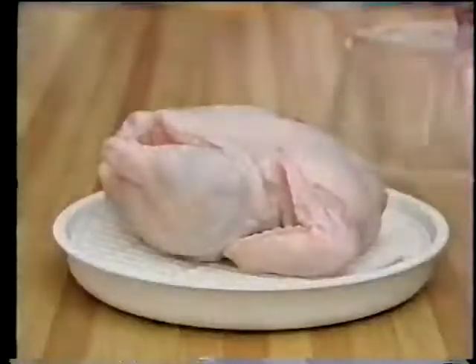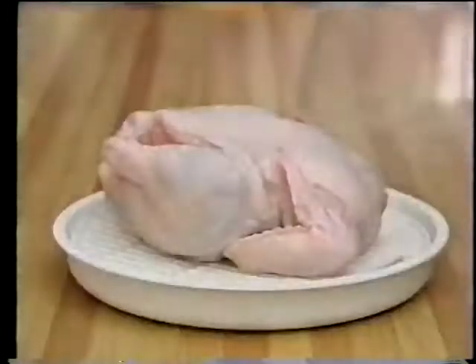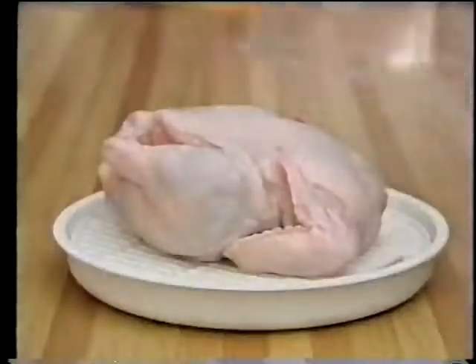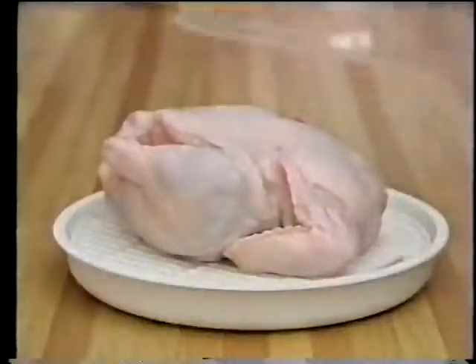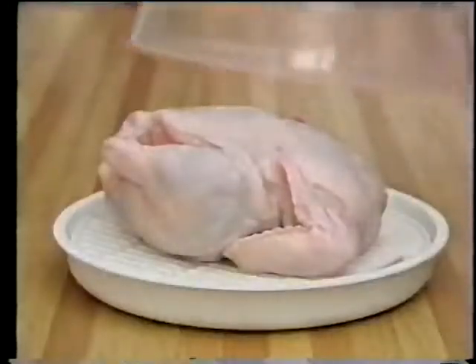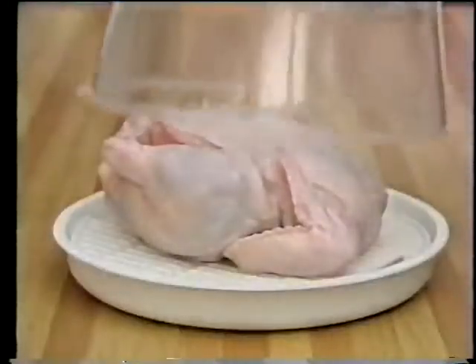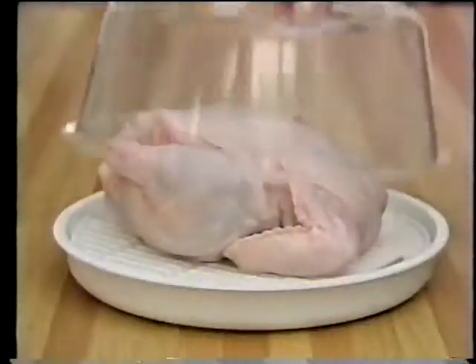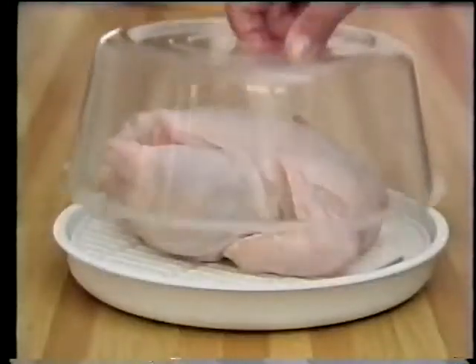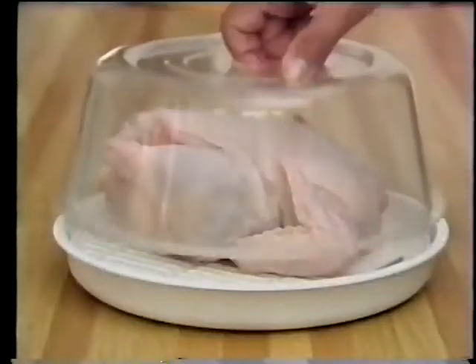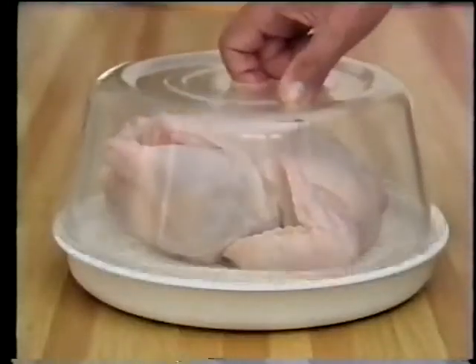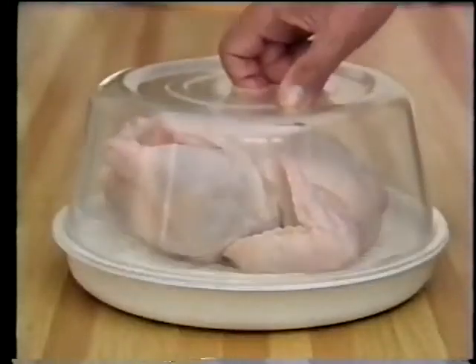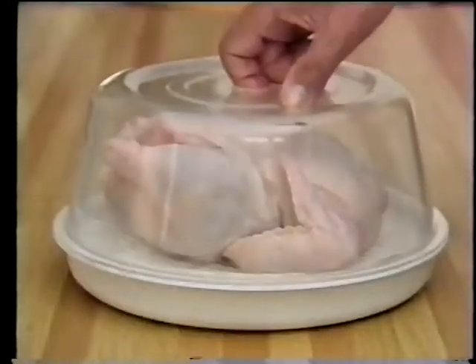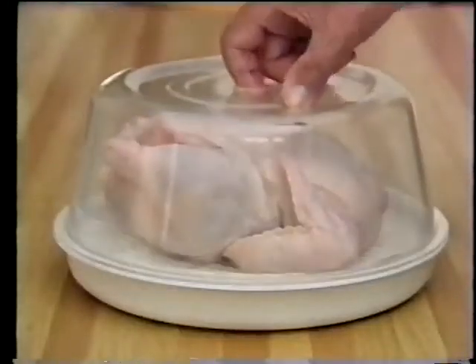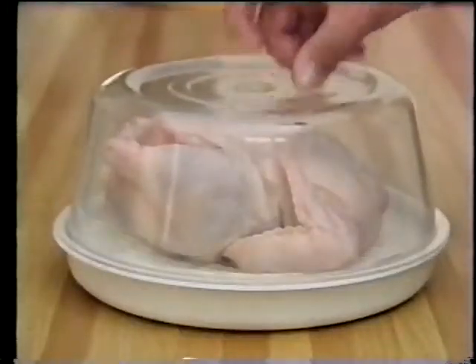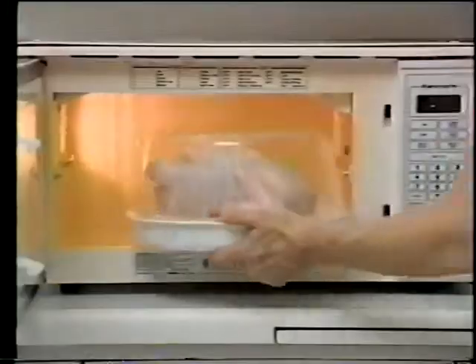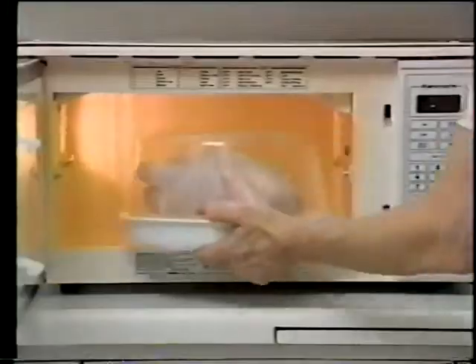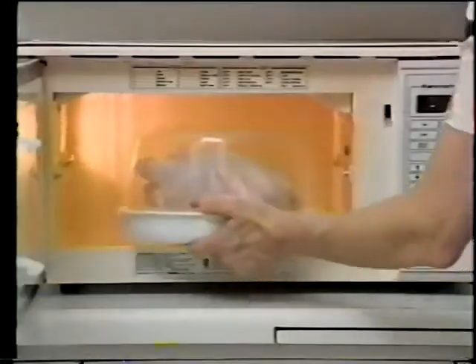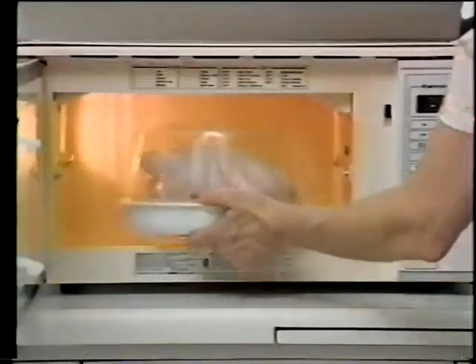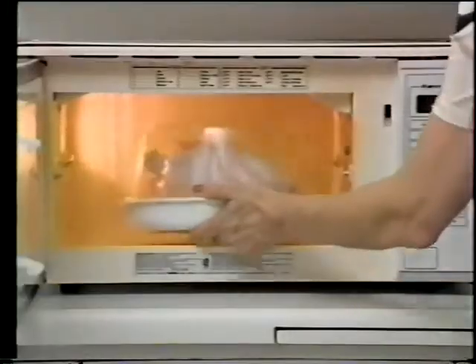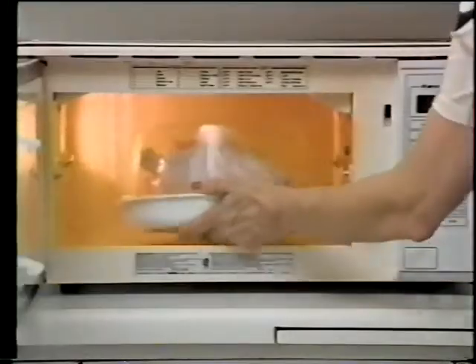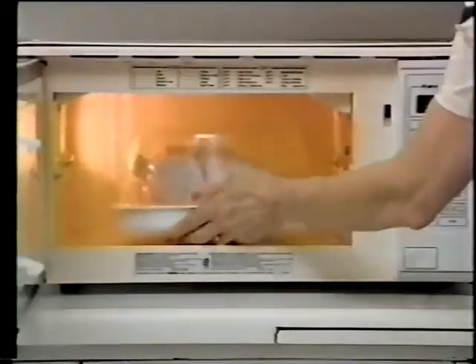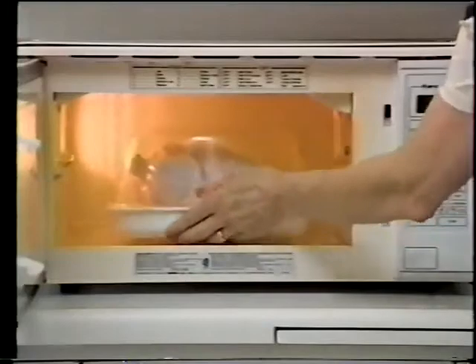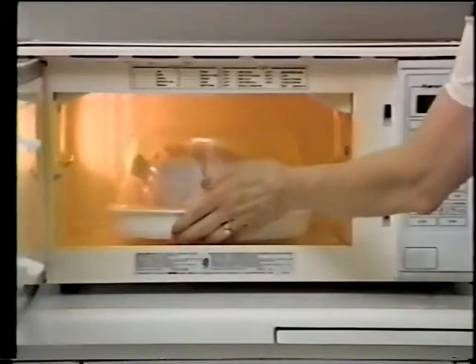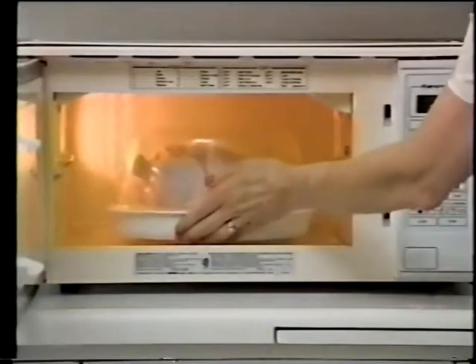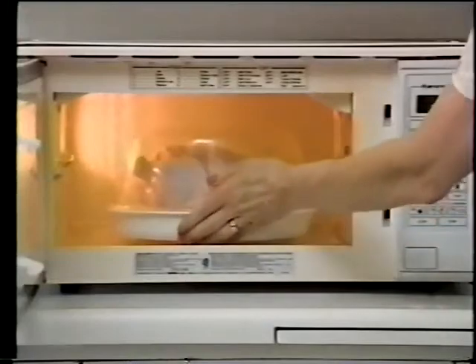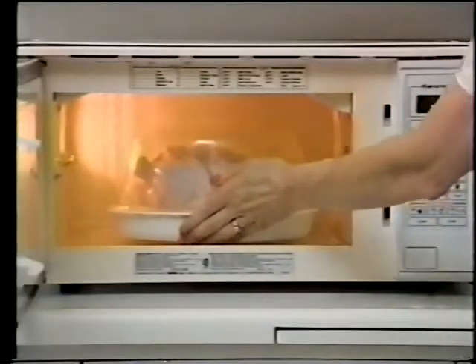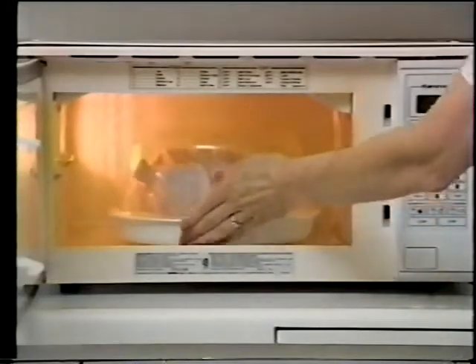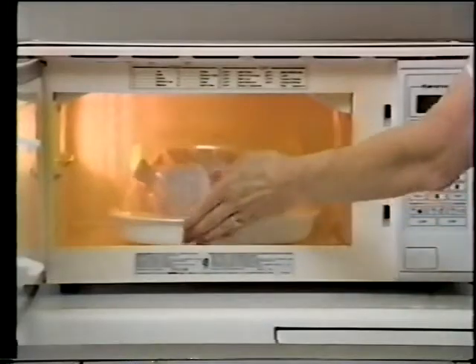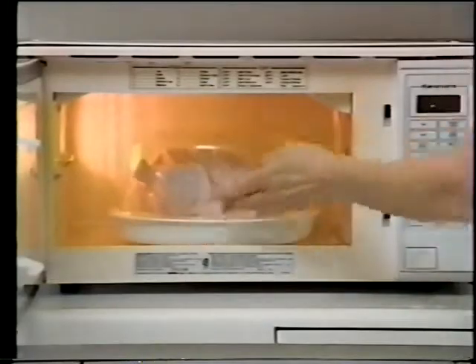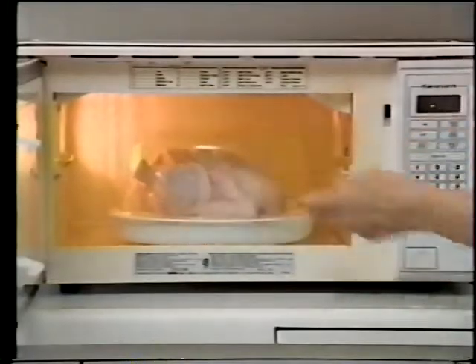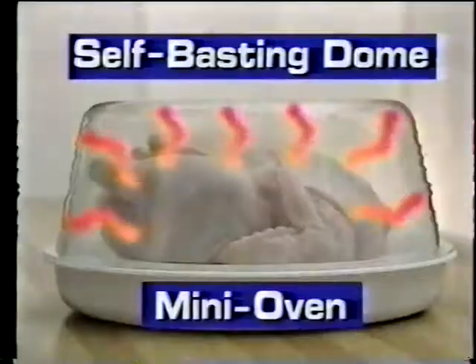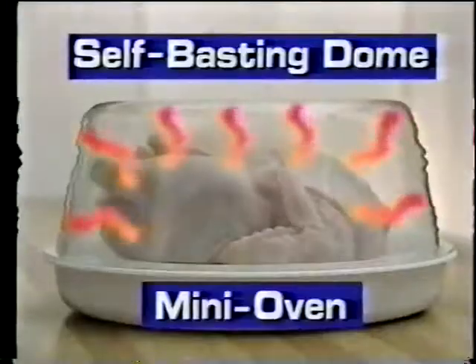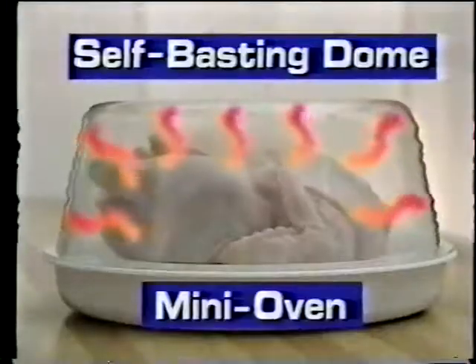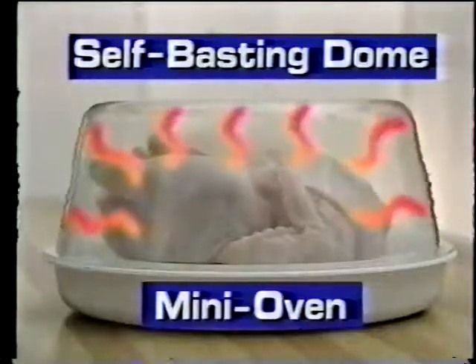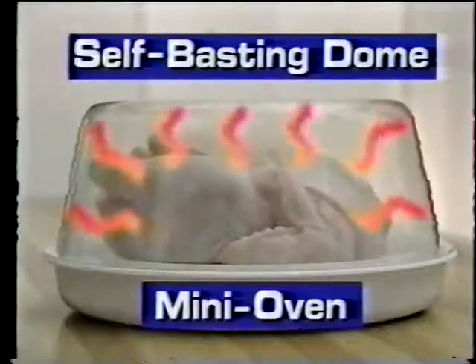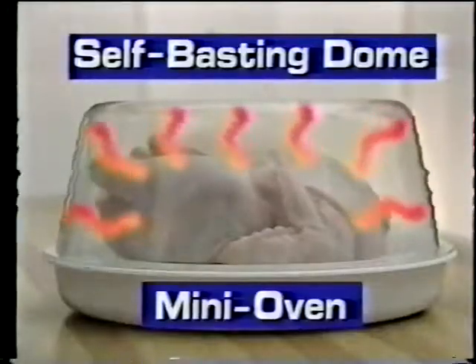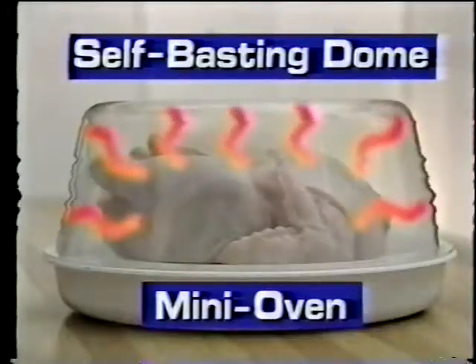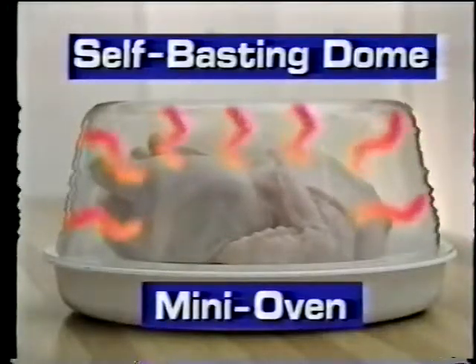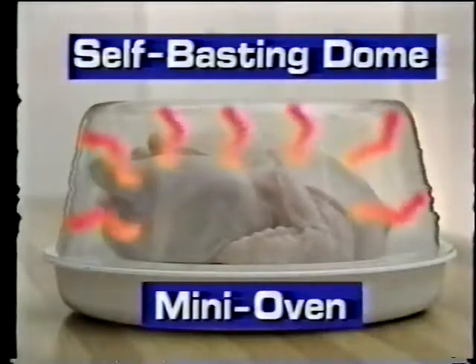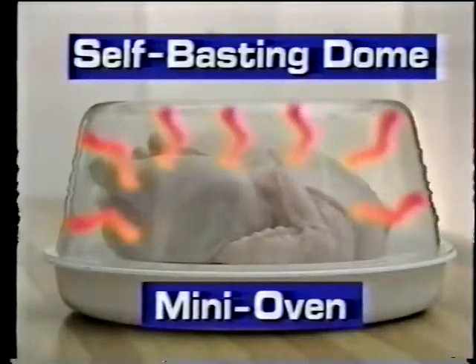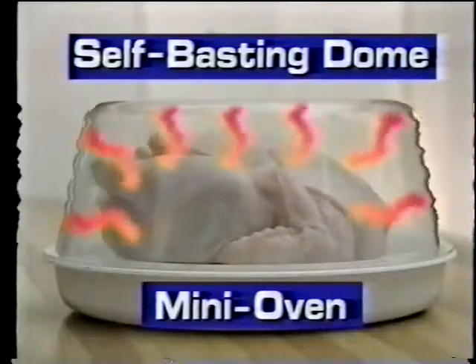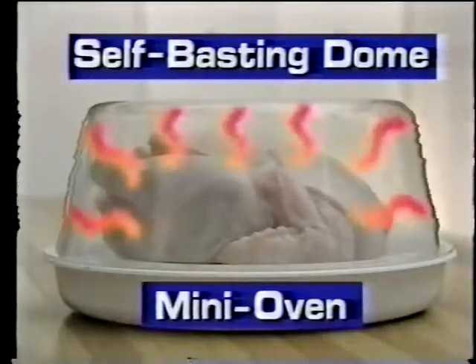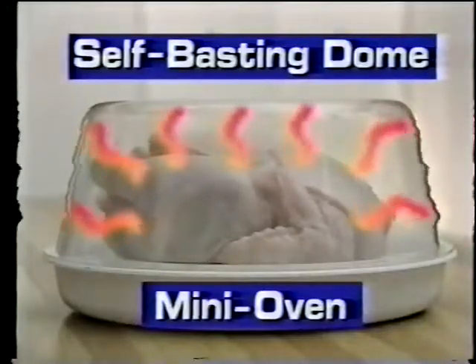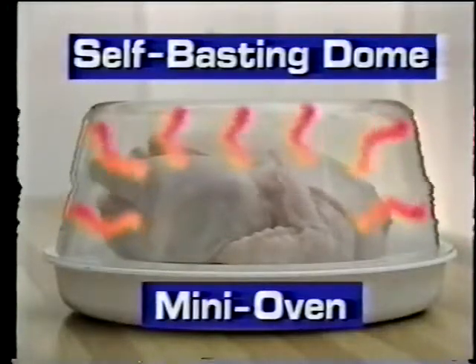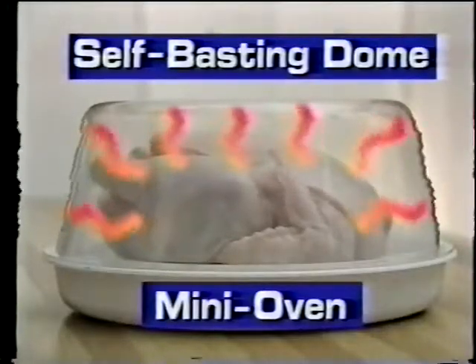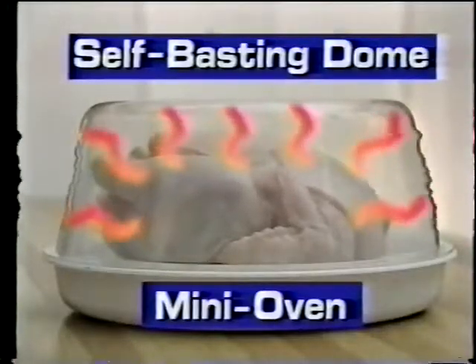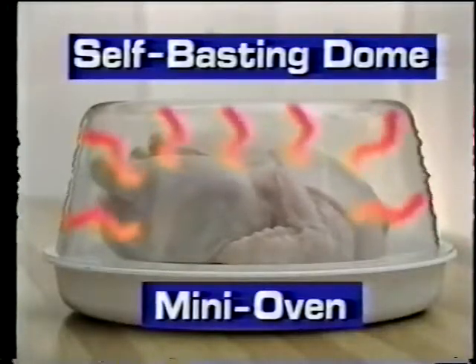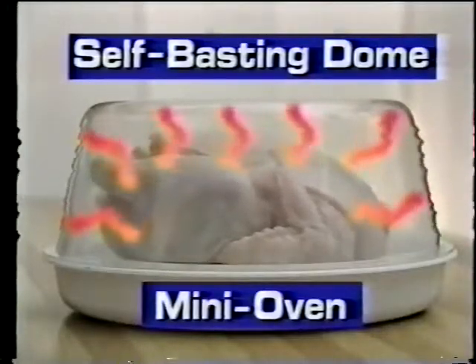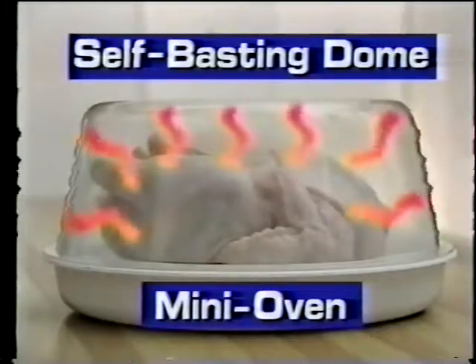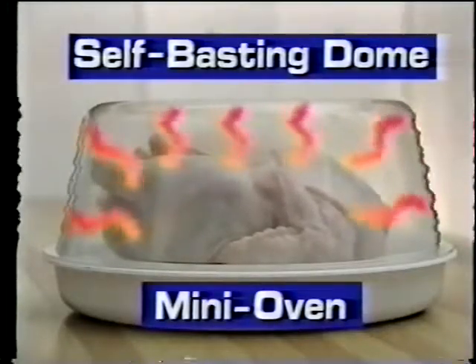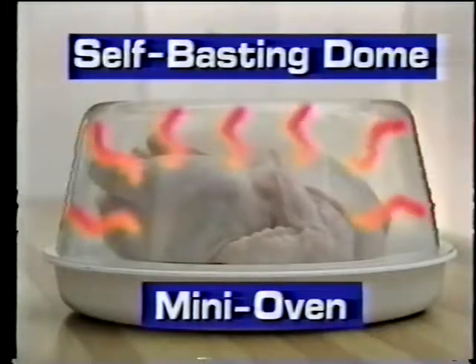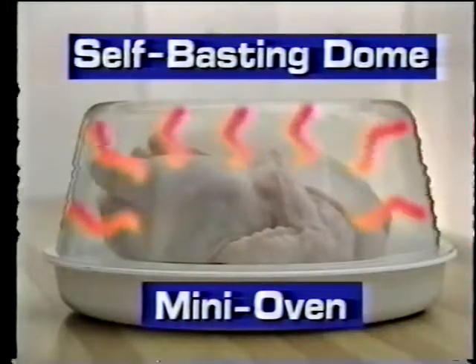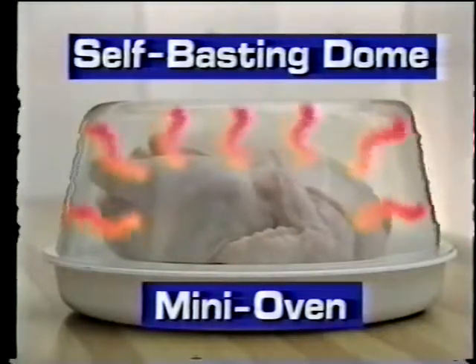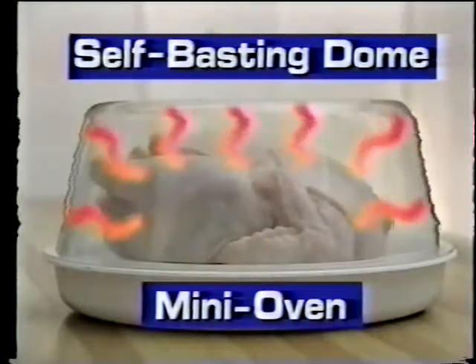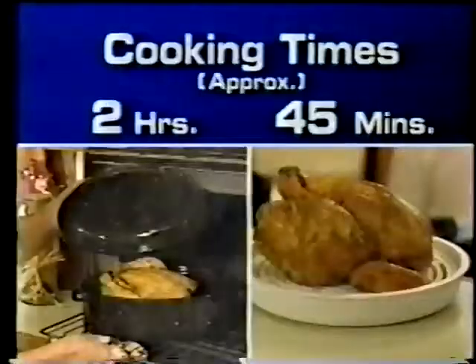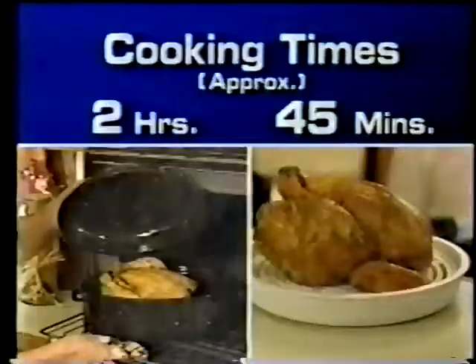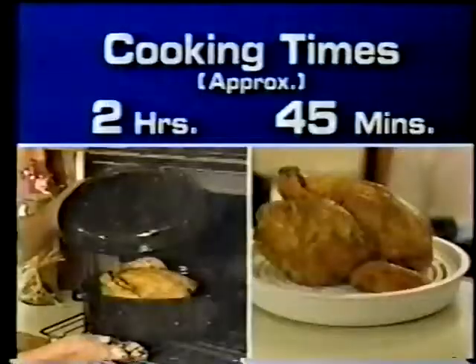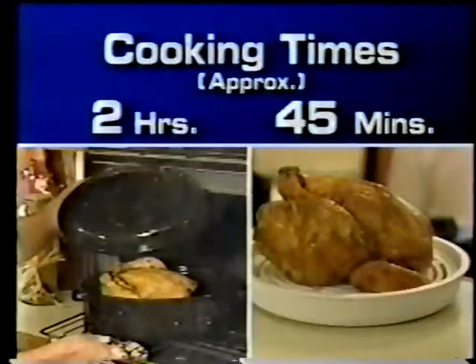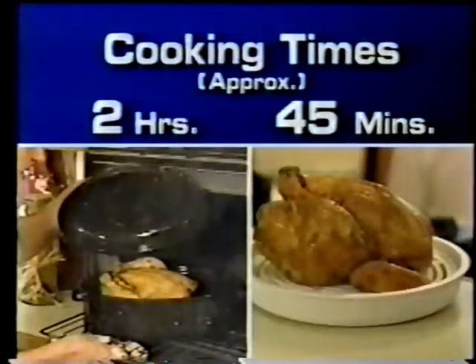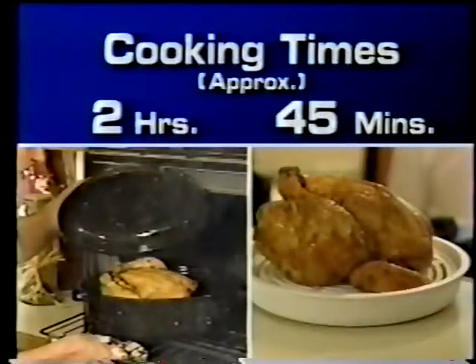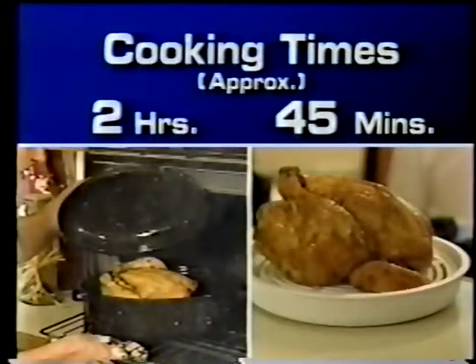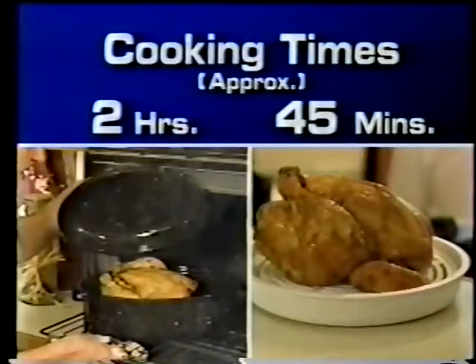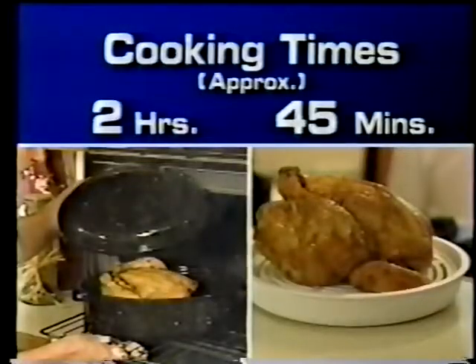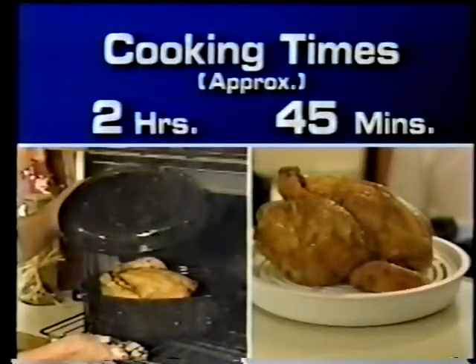Place chicken entree, cover with dome, put in the microwave — it's that easy. The secret of Micro Roast comes from the Flavor Lock self-basting dome, cutting cooking time in half.